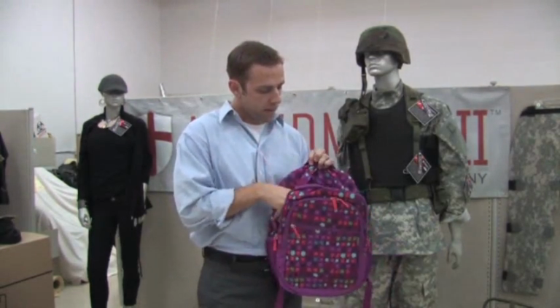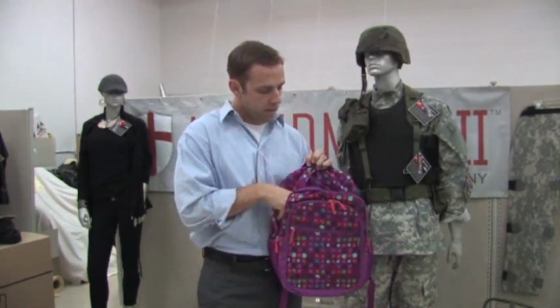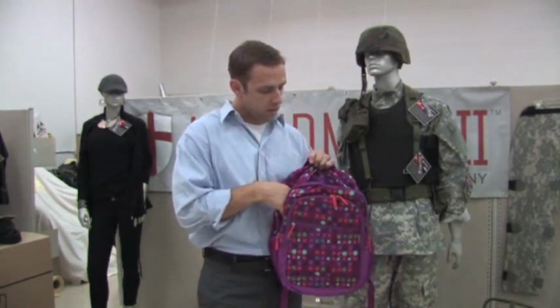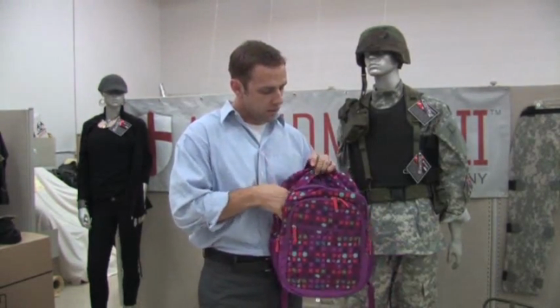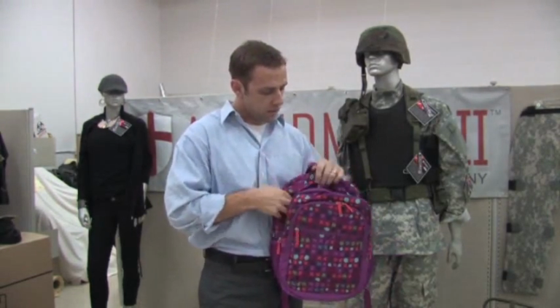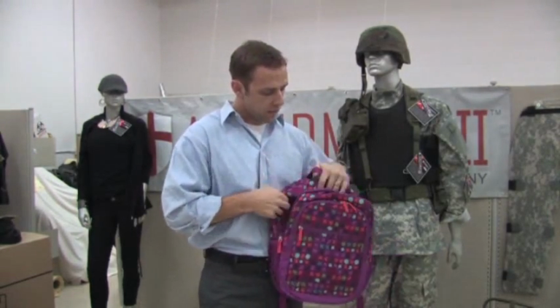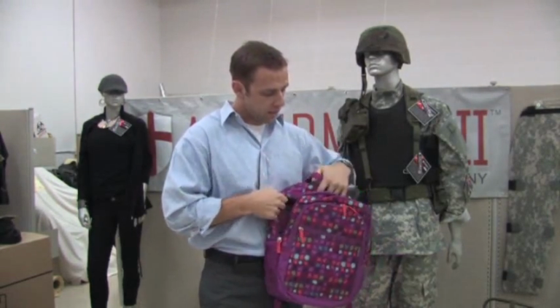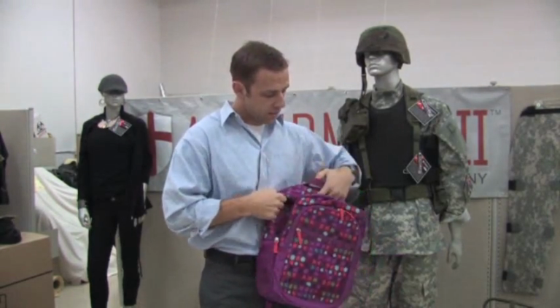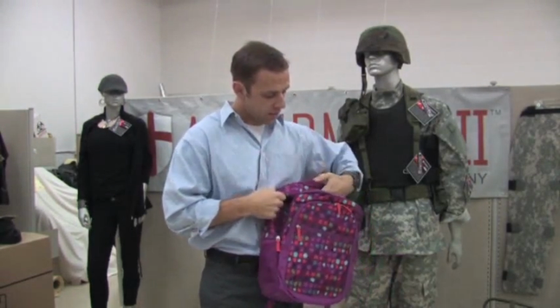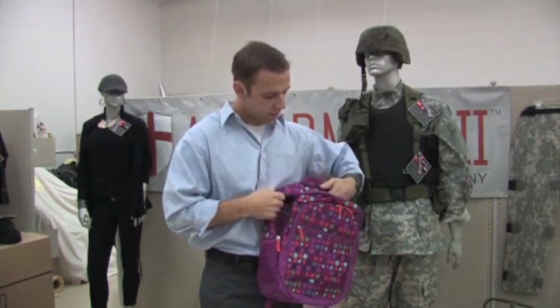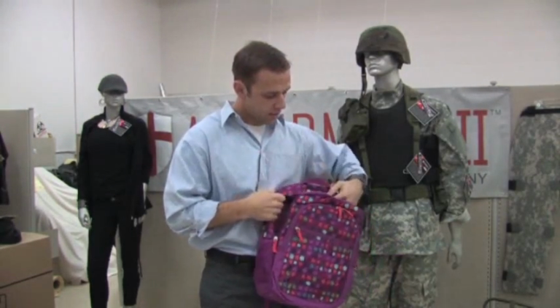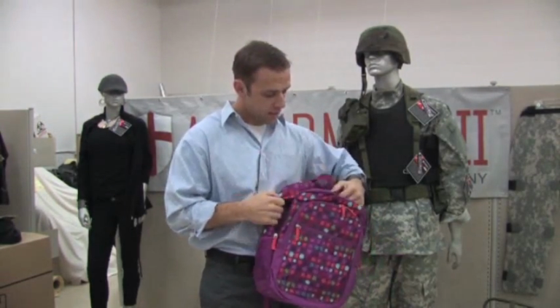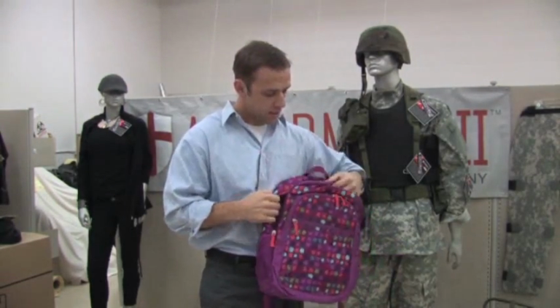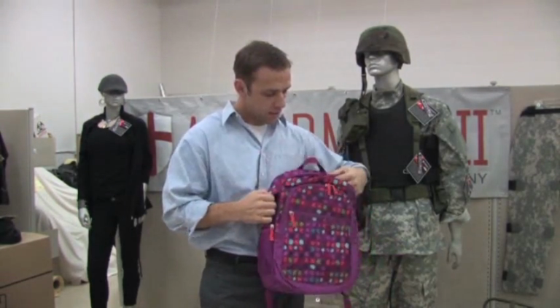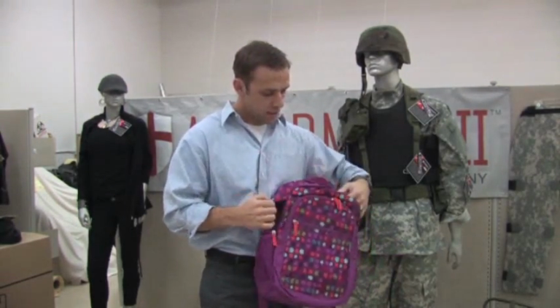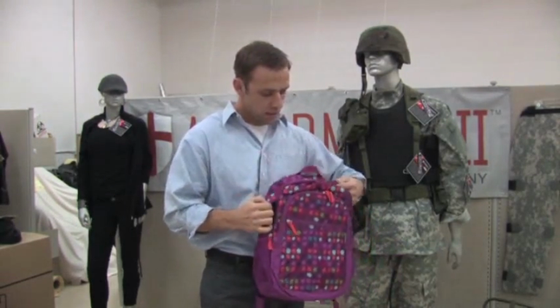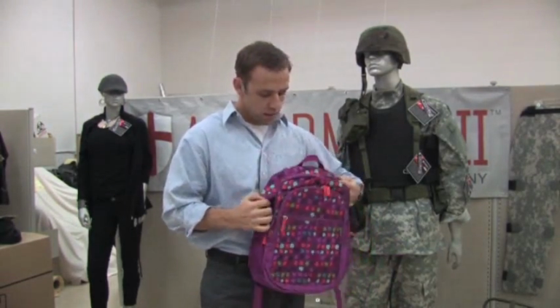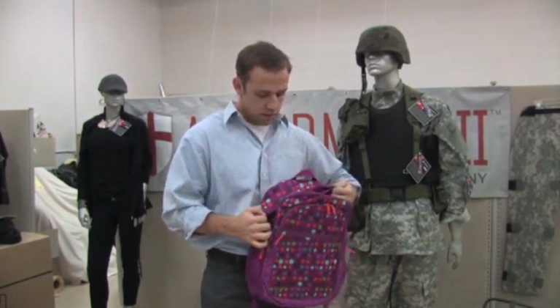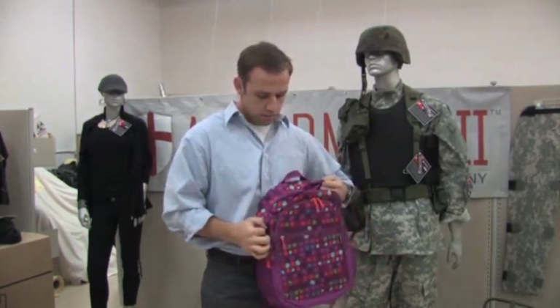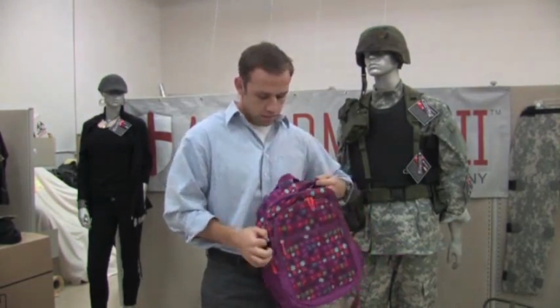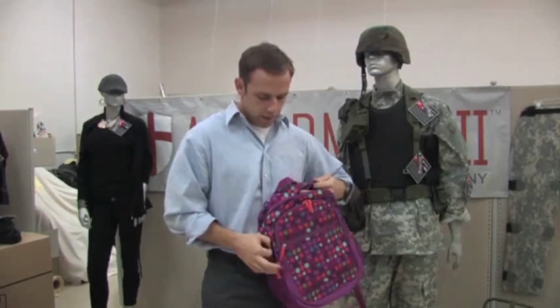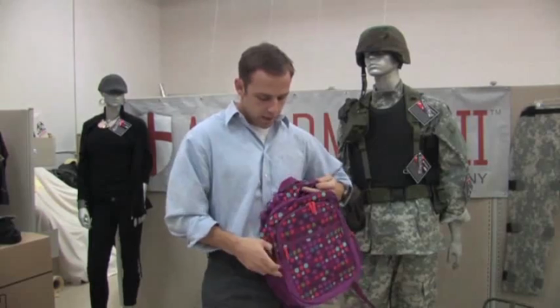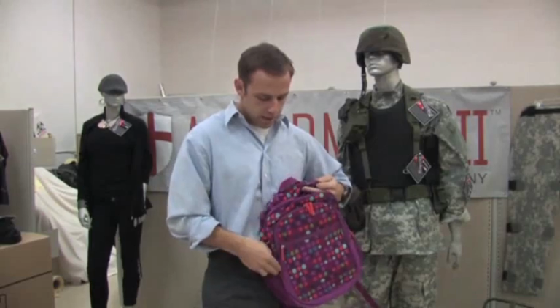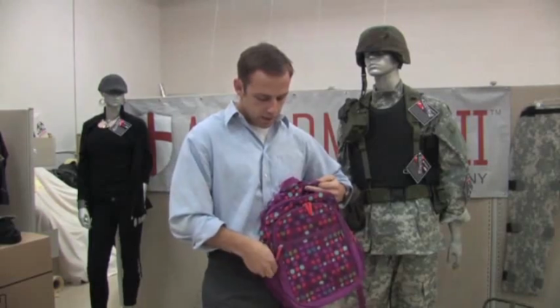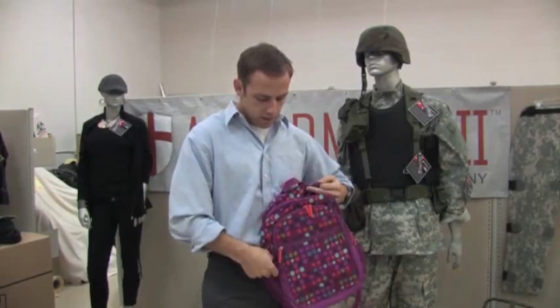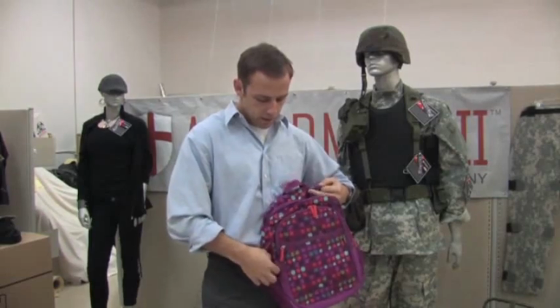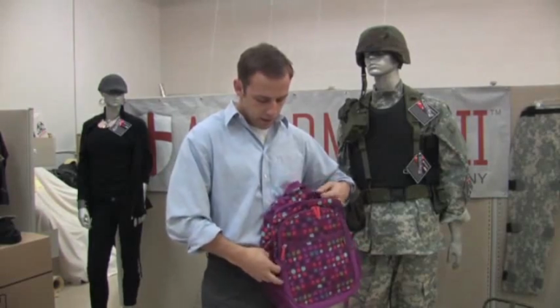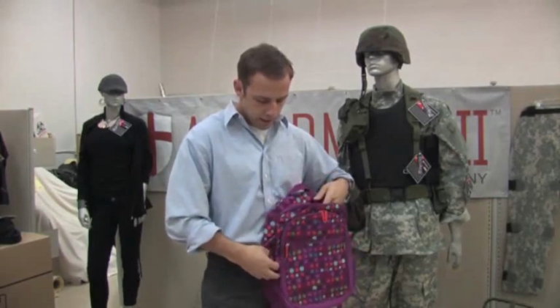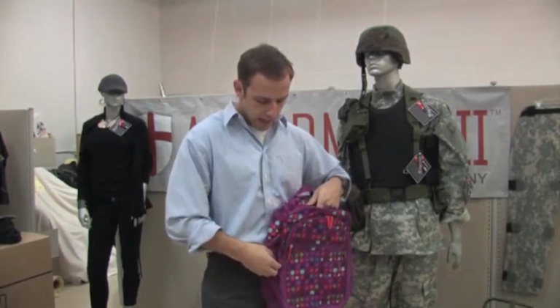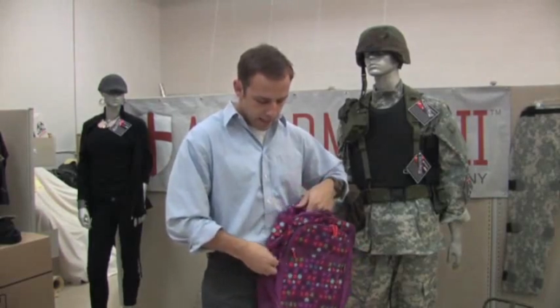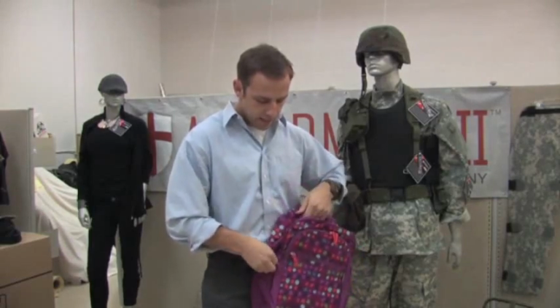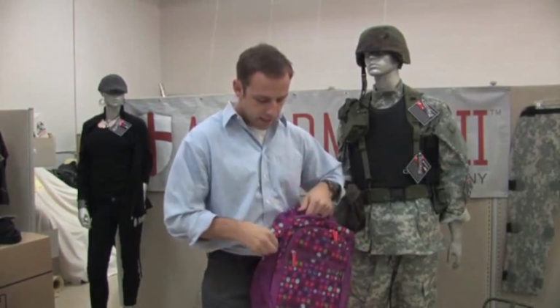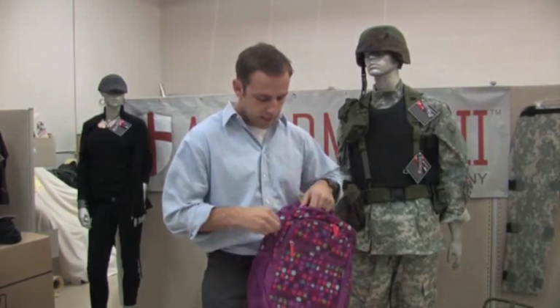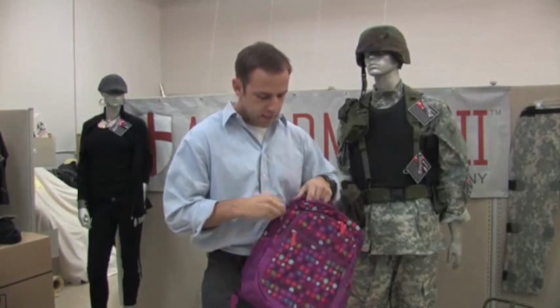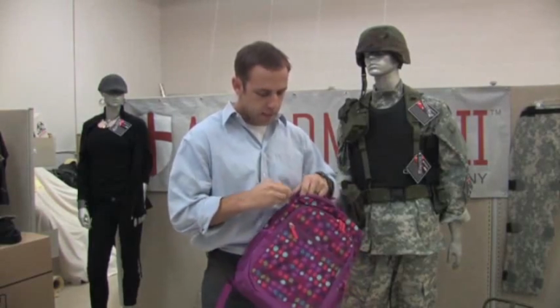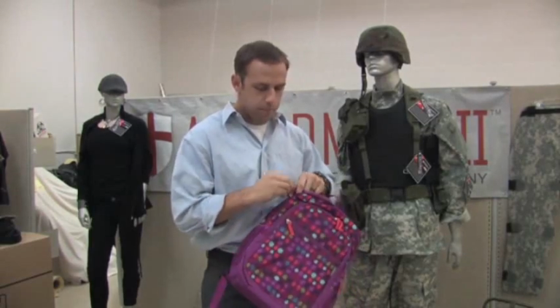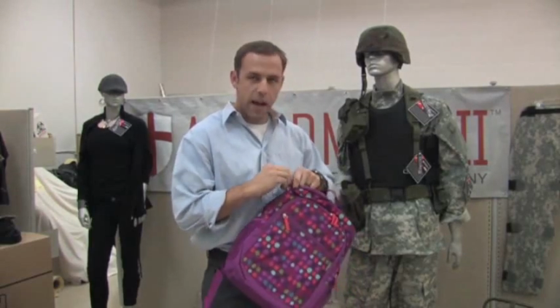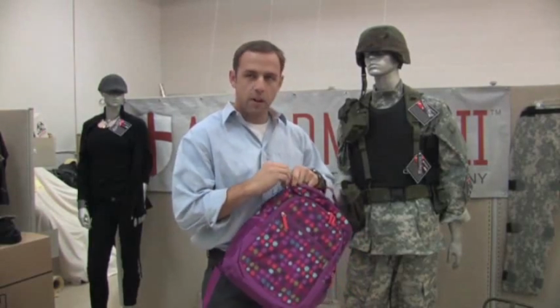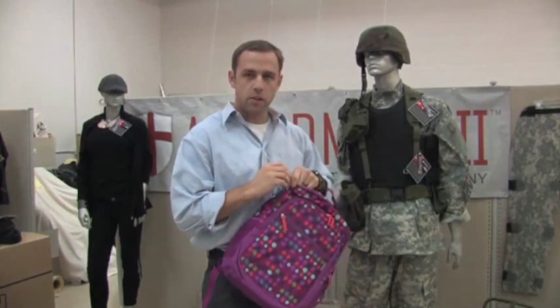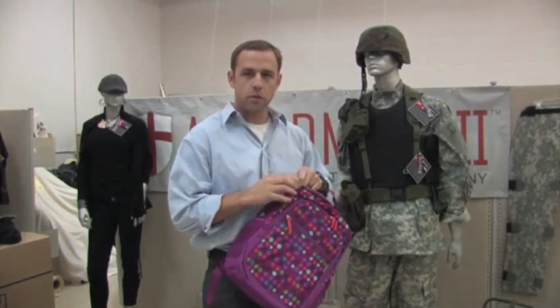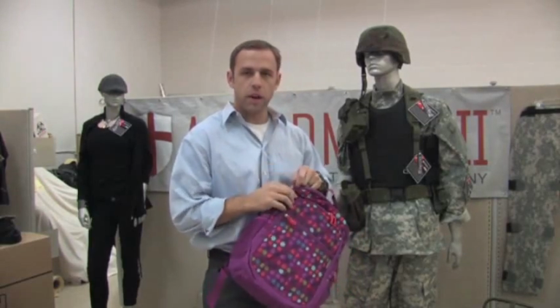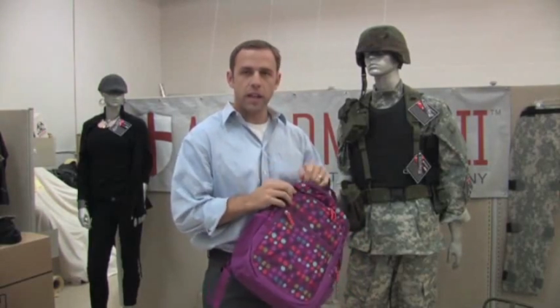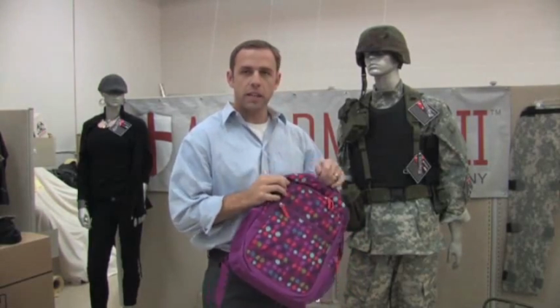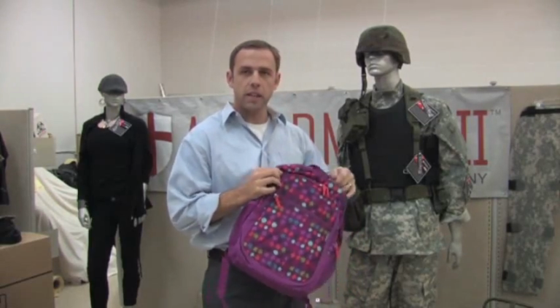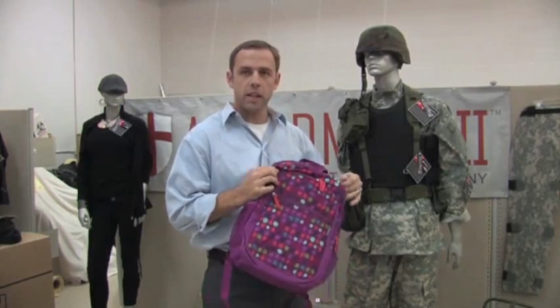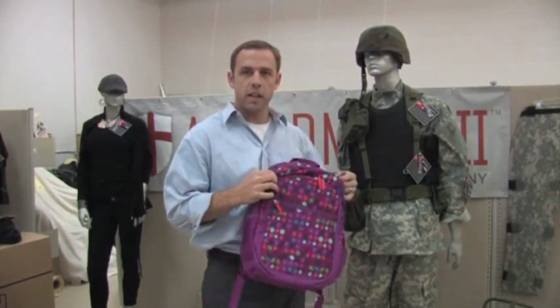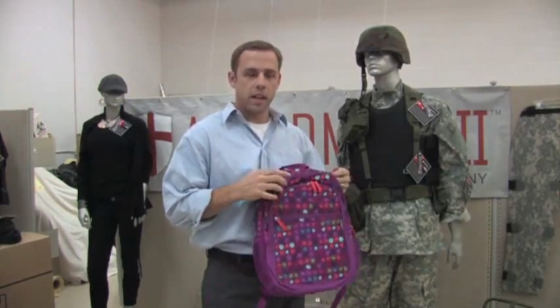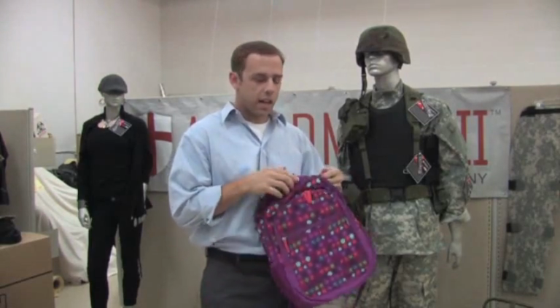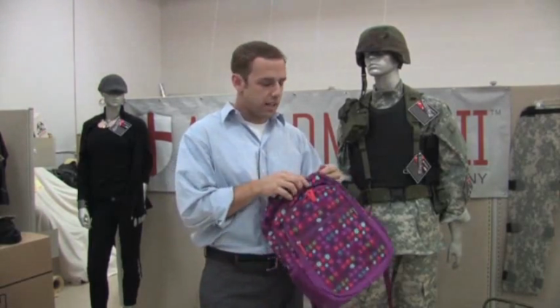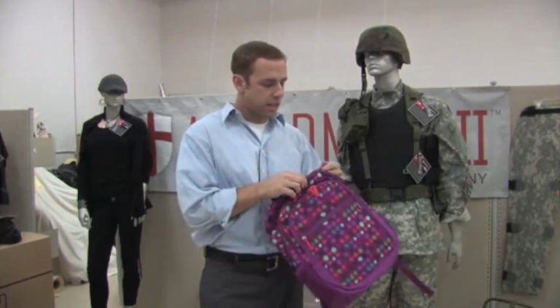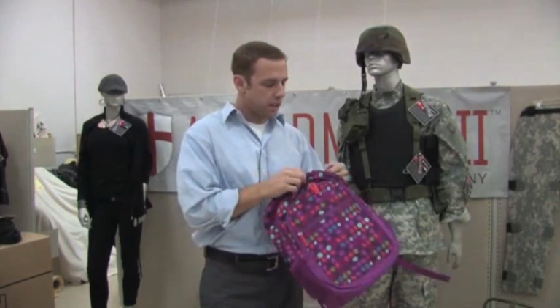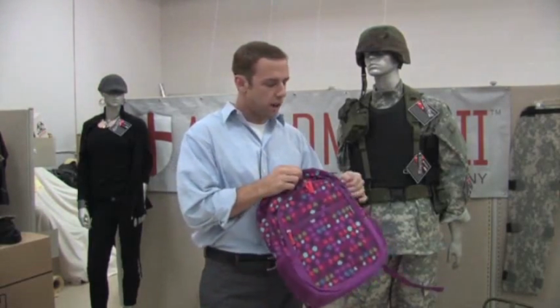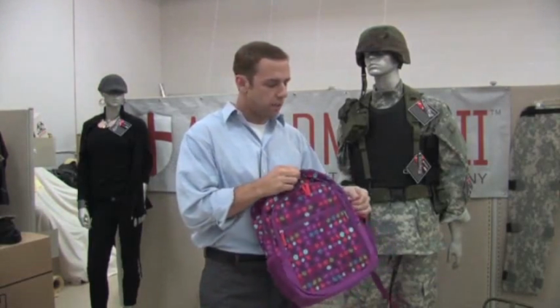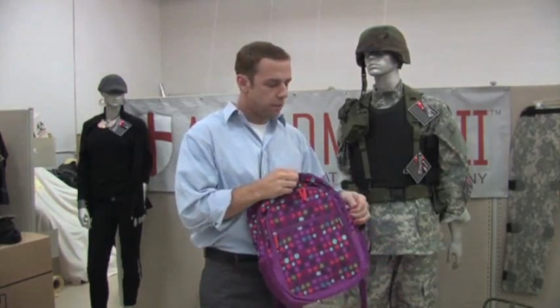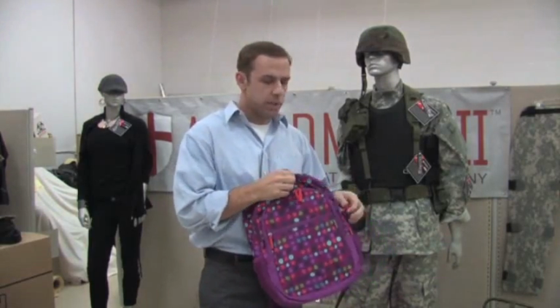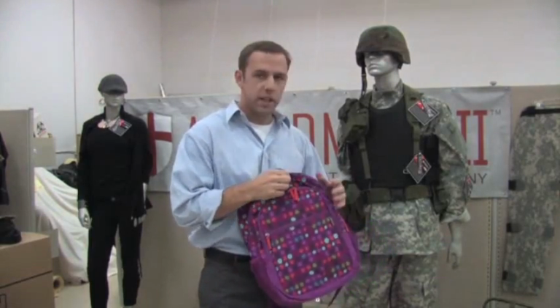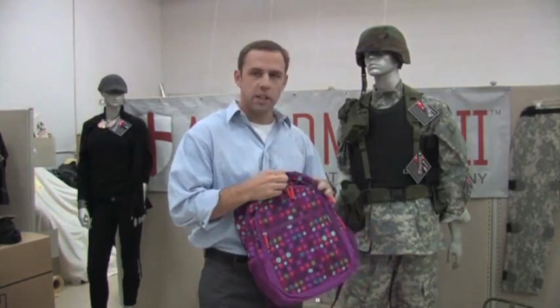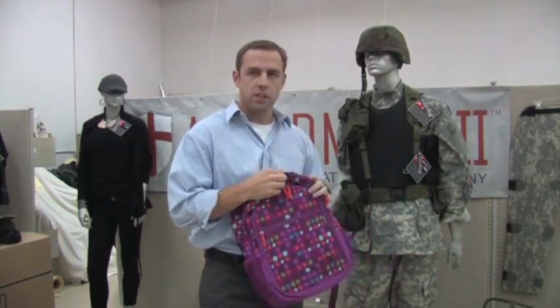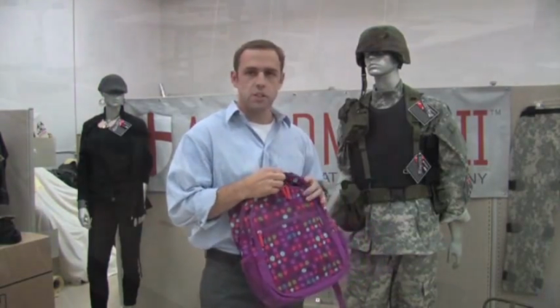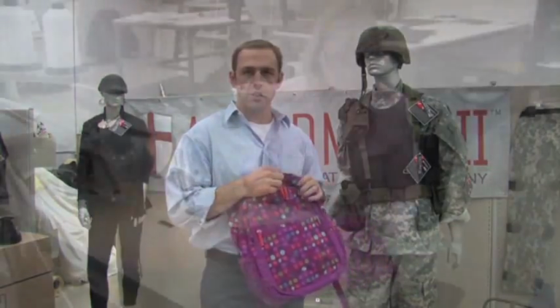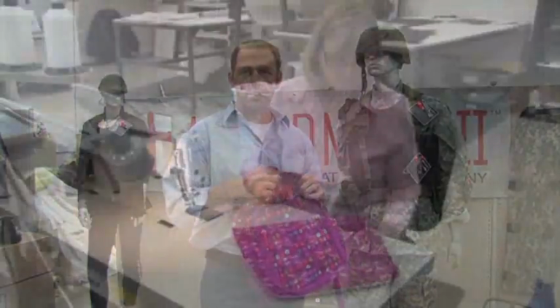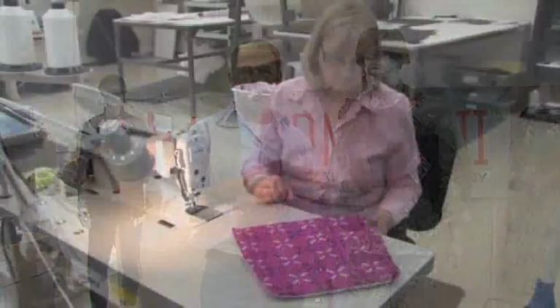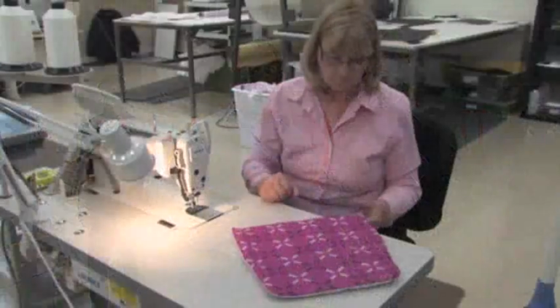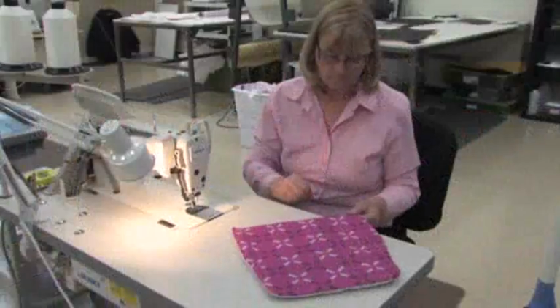As you can see, it's easy. It adds less than a pound of weight, and it can offer protection to your children.